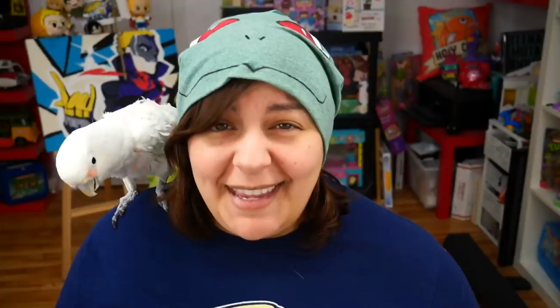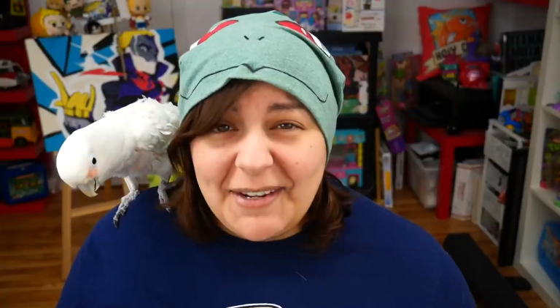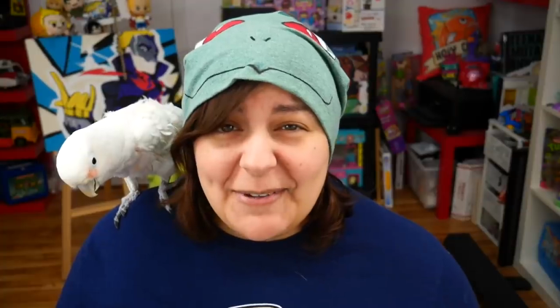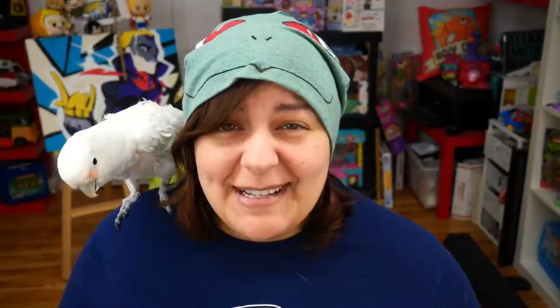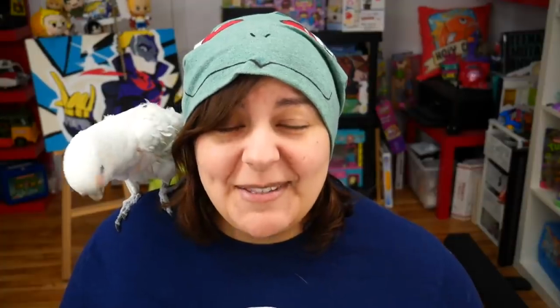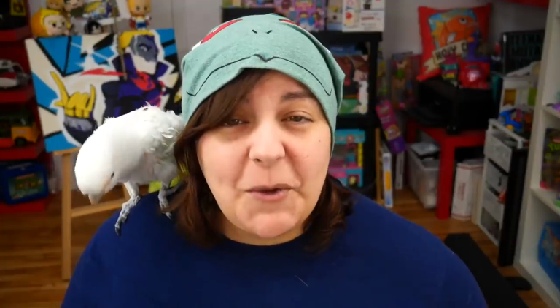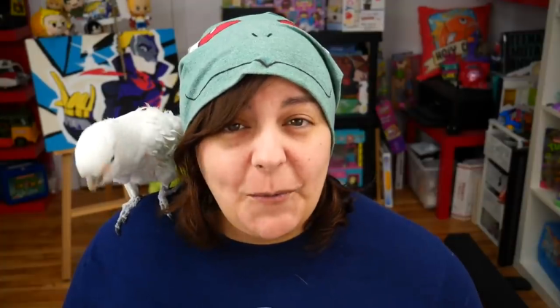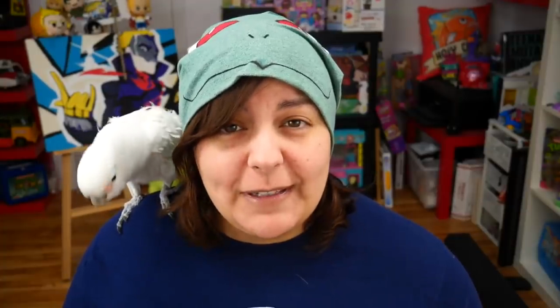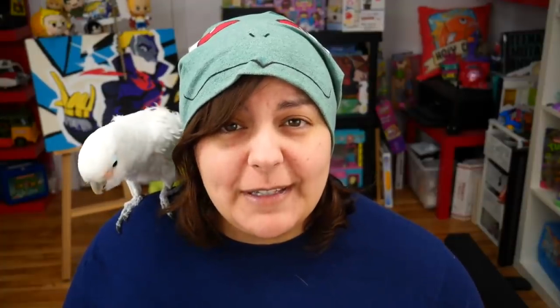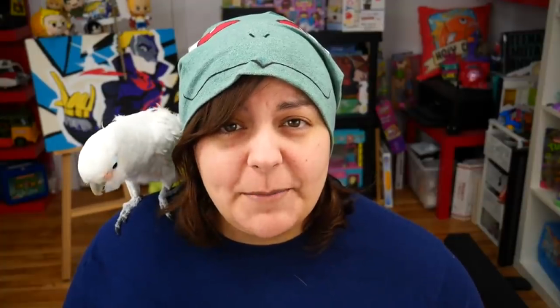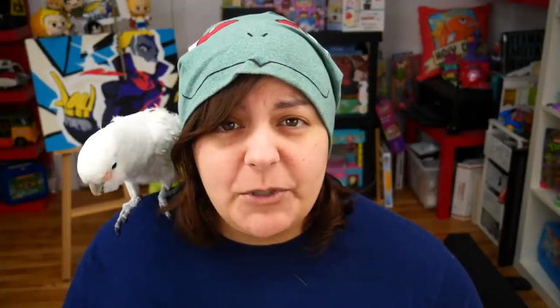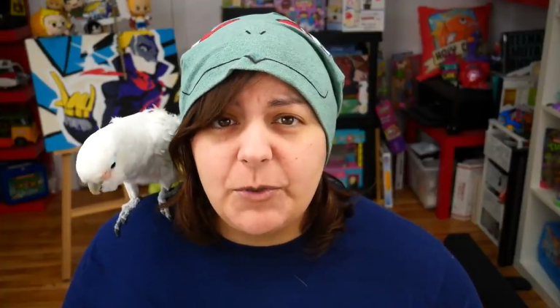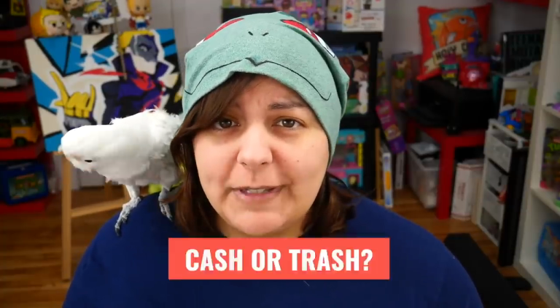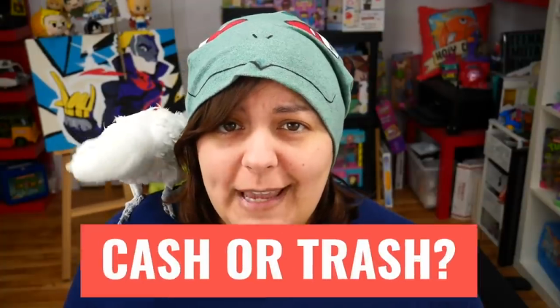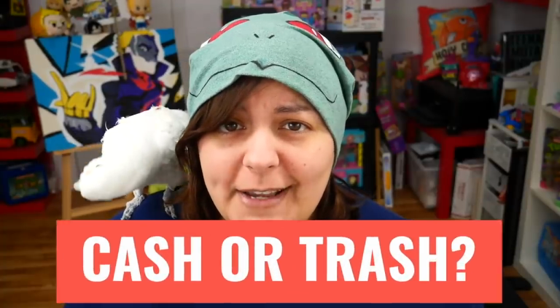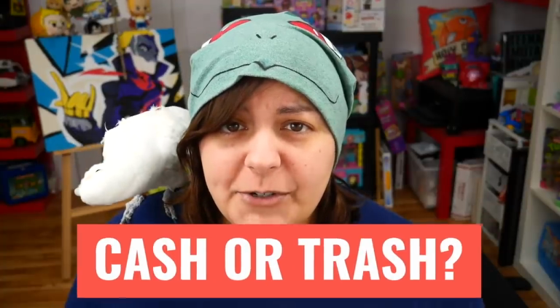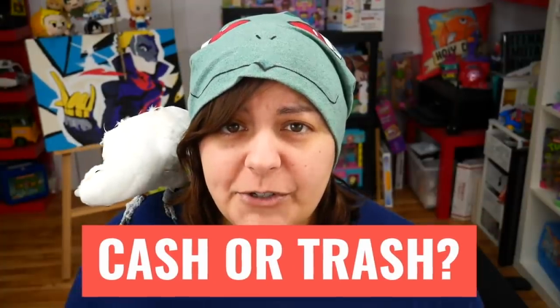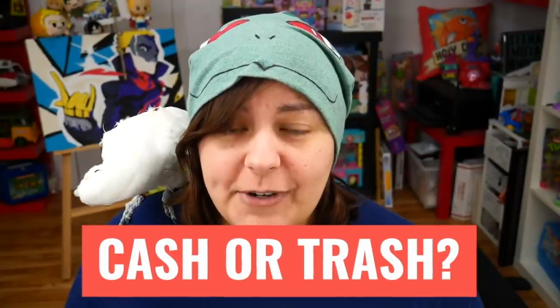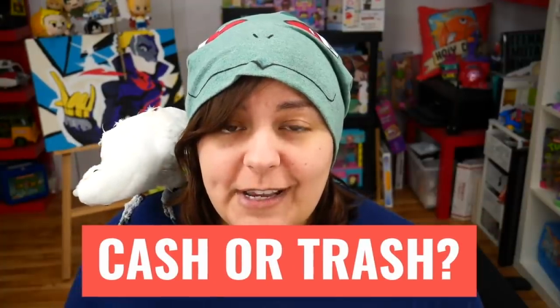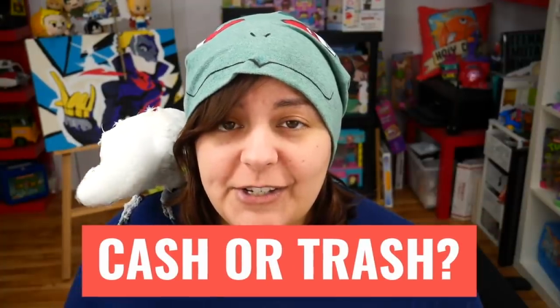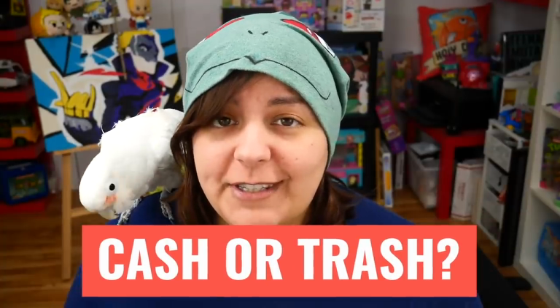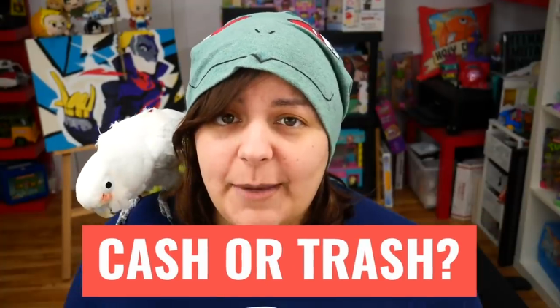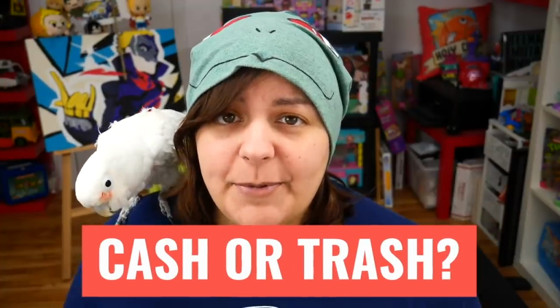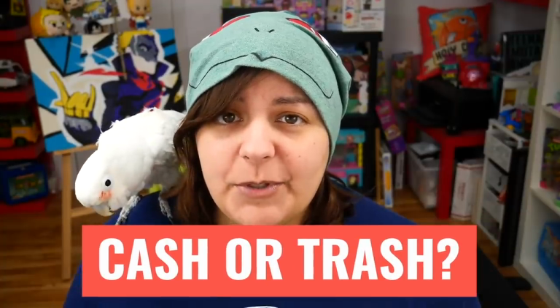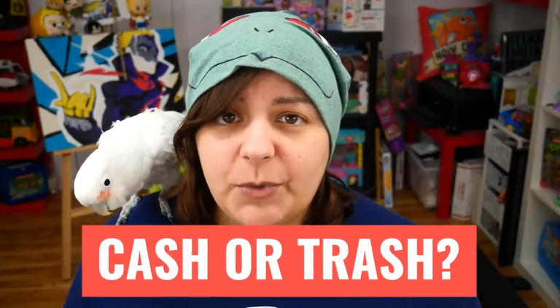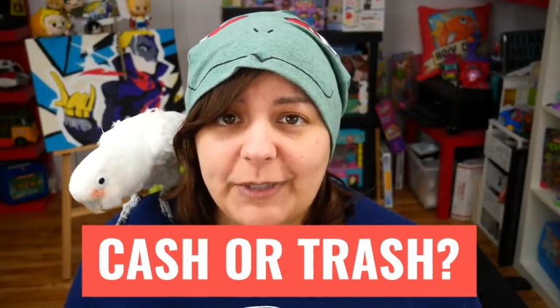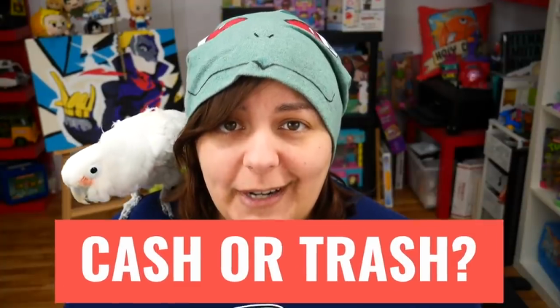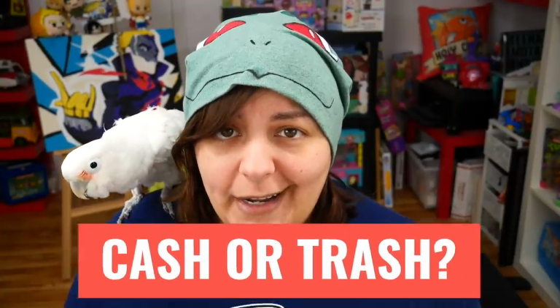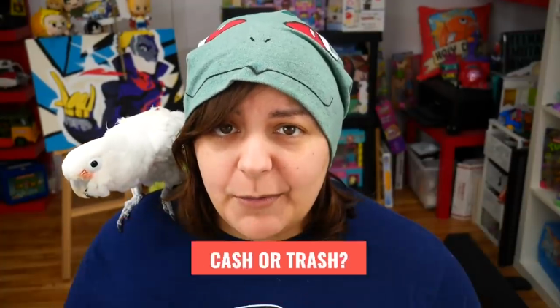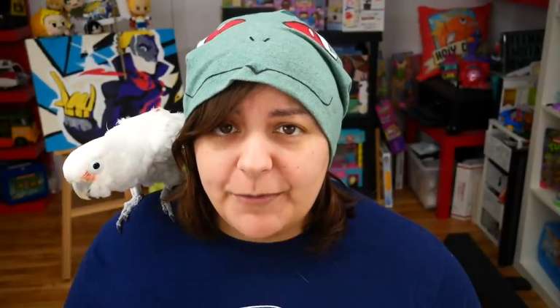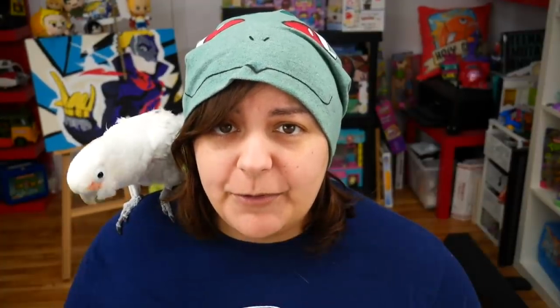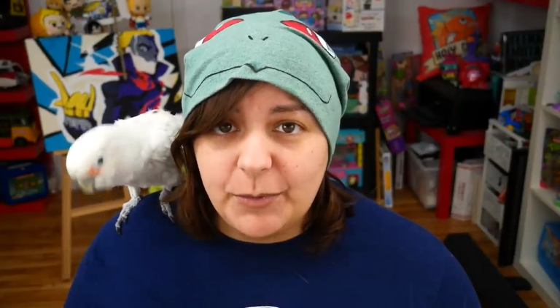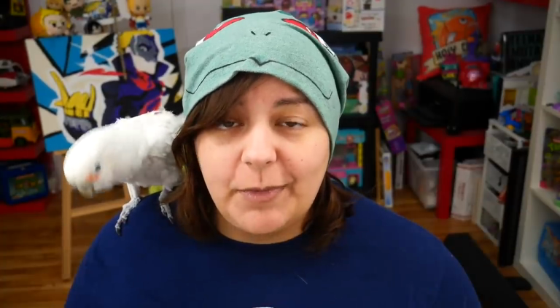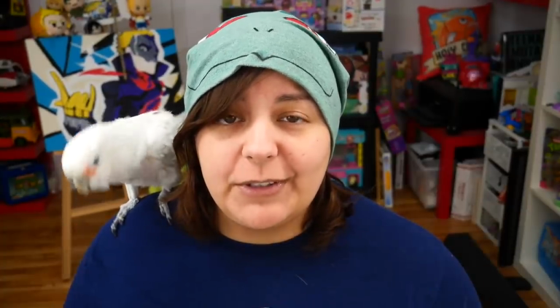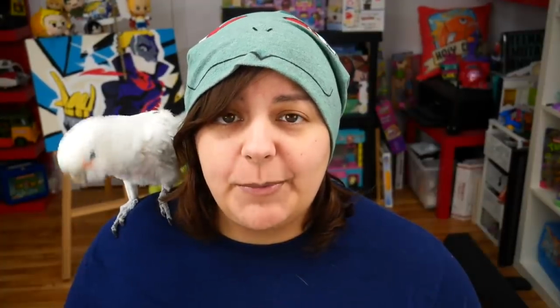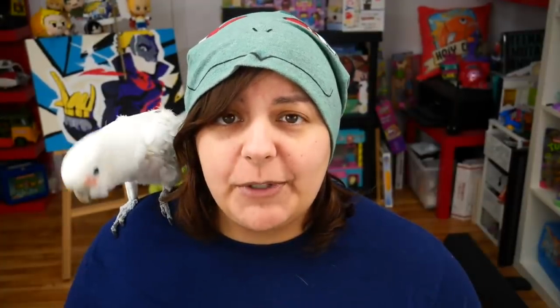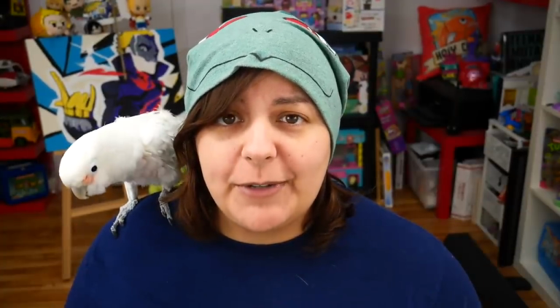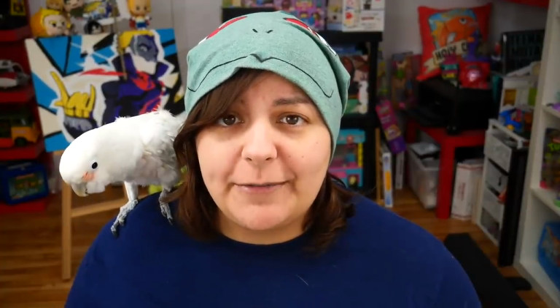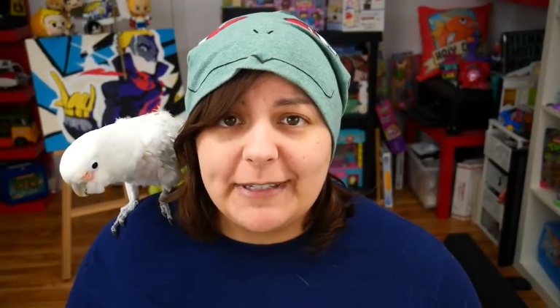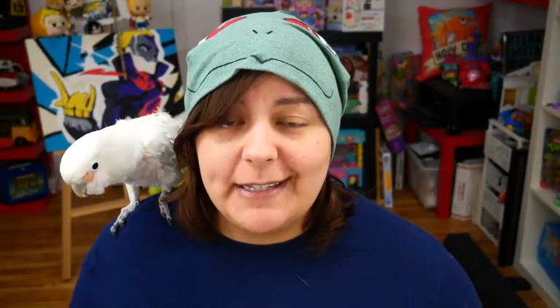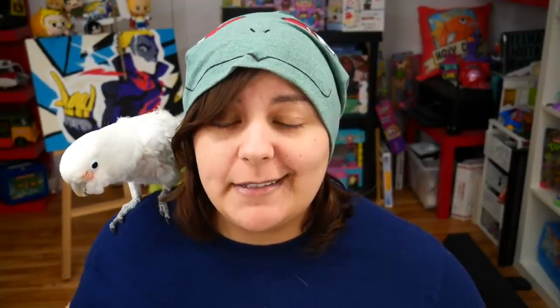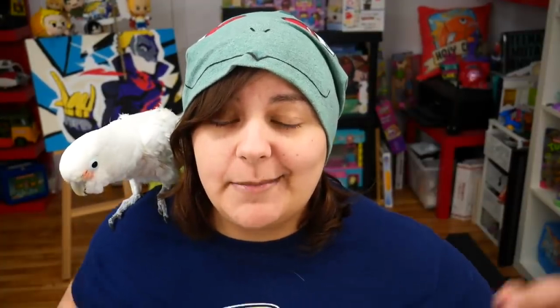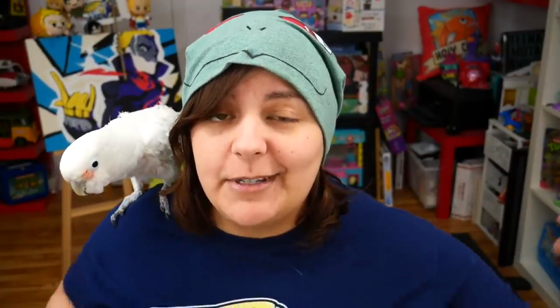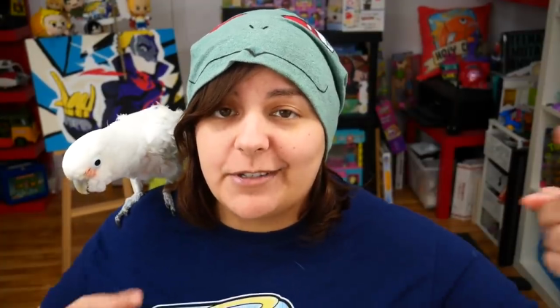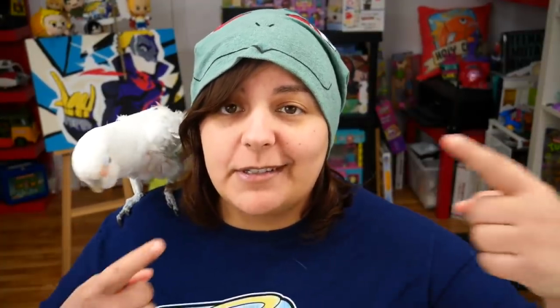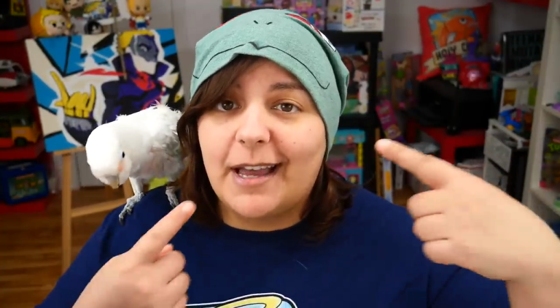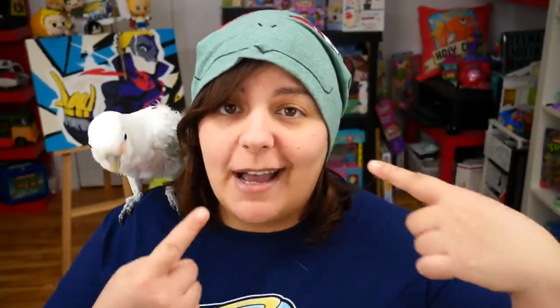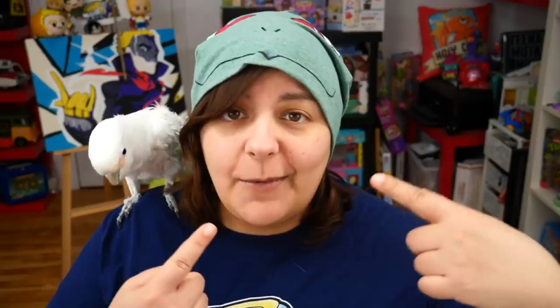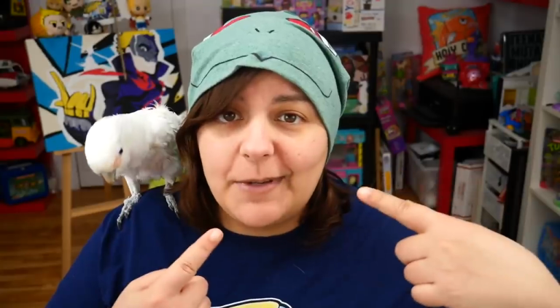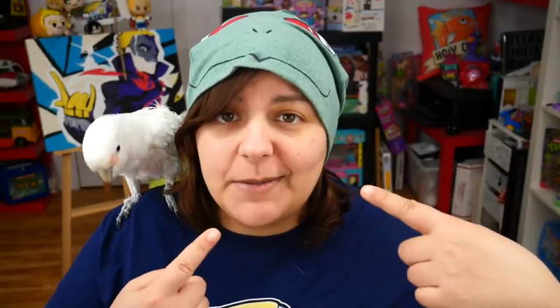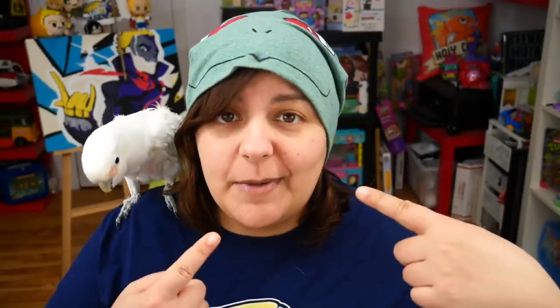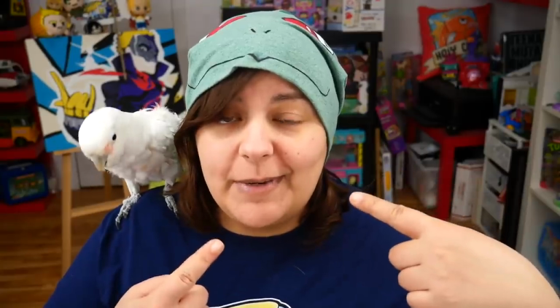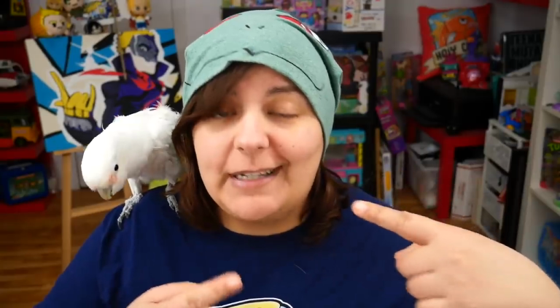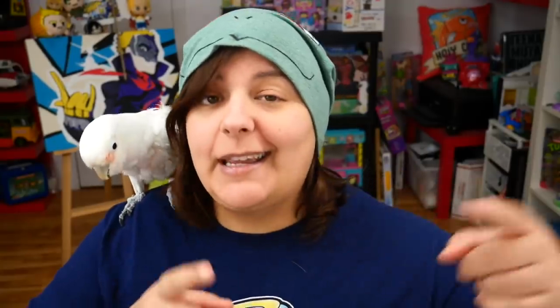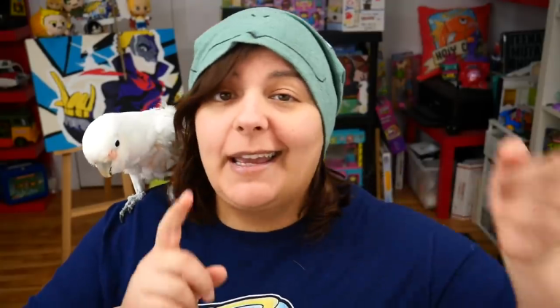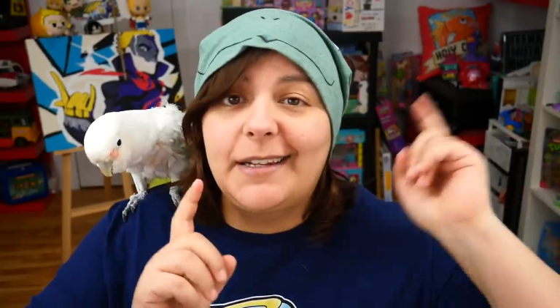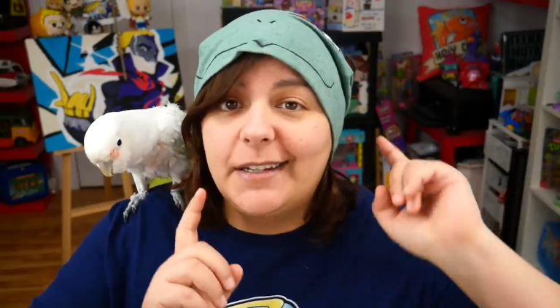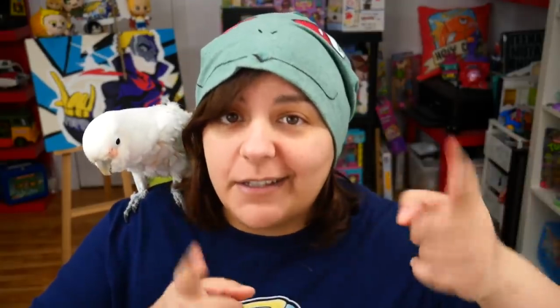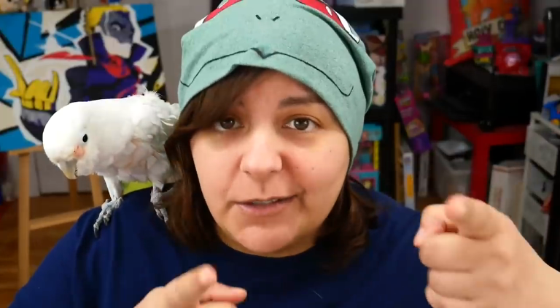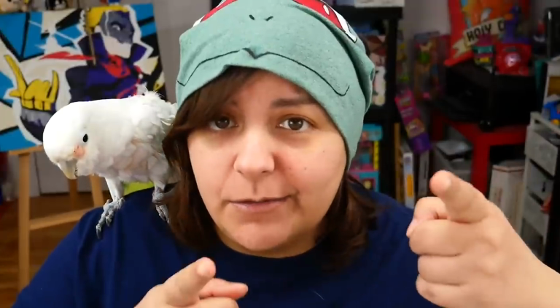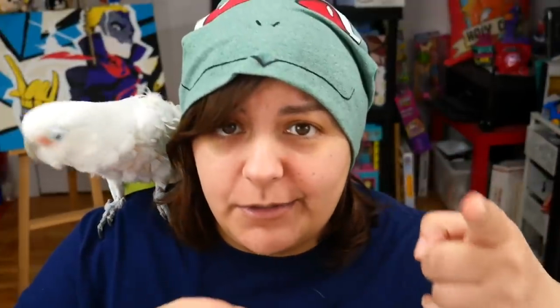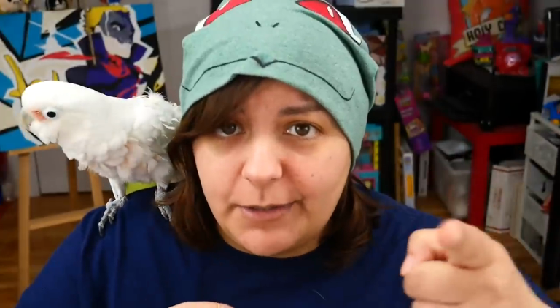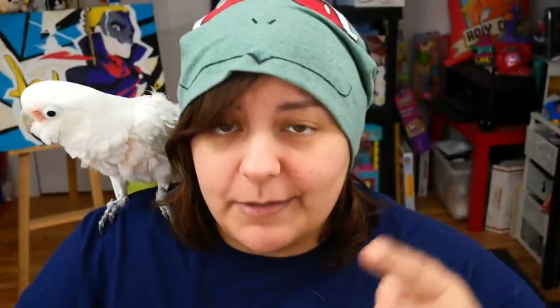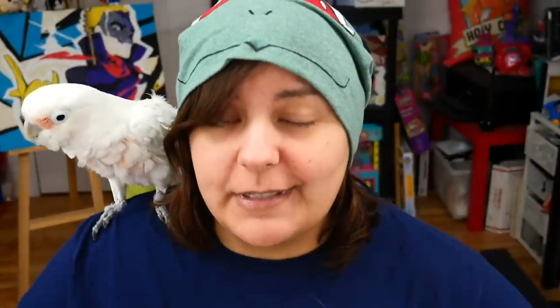Hey, Greens! Welcome to Cash or Trash, the episode where I review multiple craft kits to make sure that I waste my money and you don't.